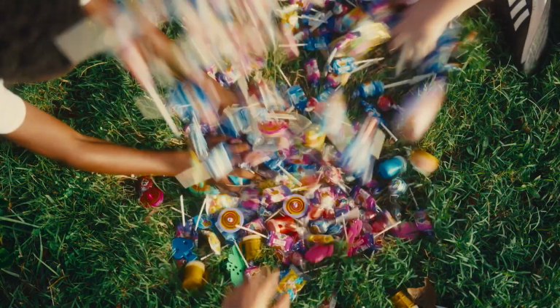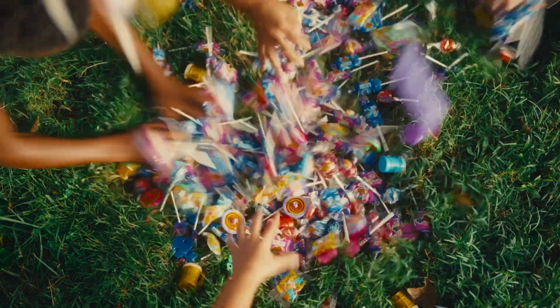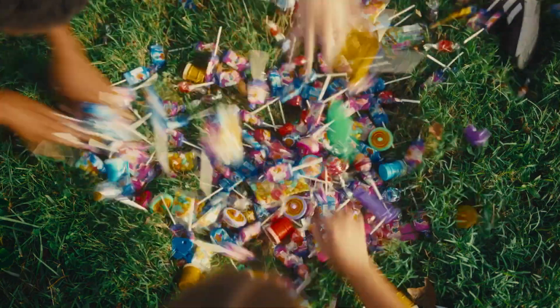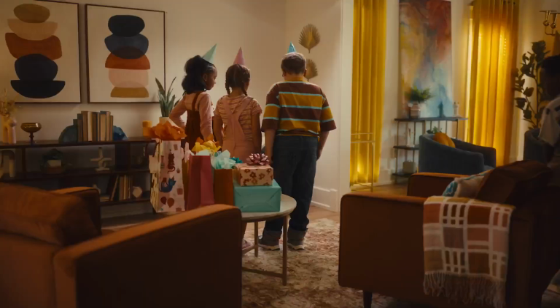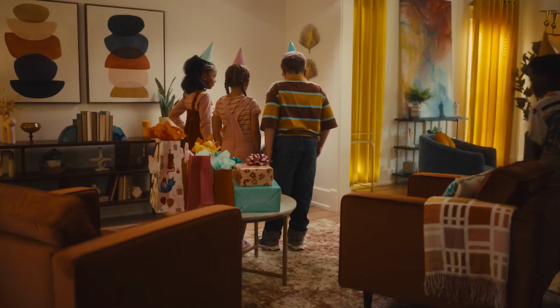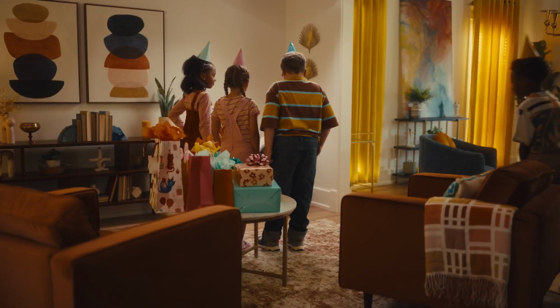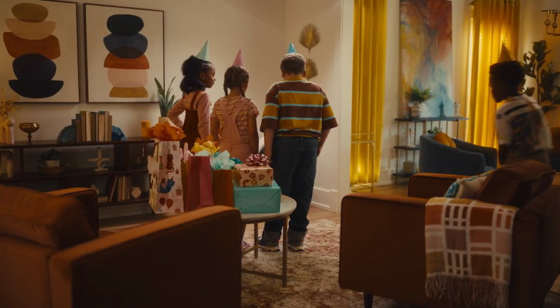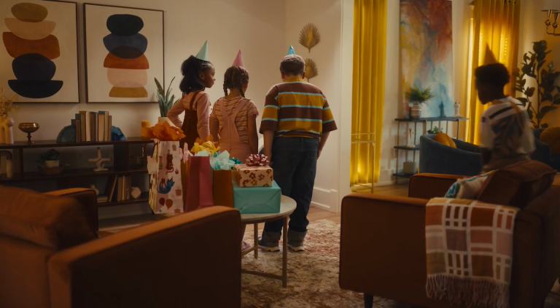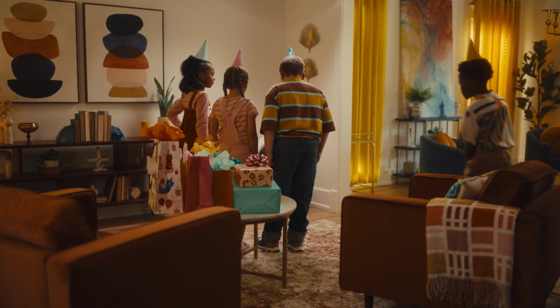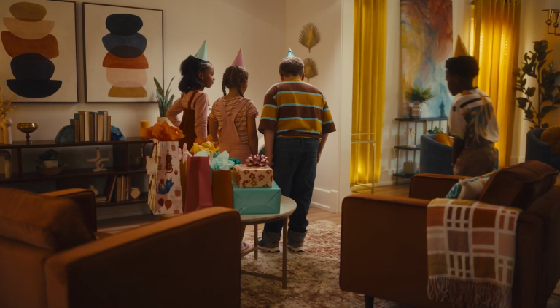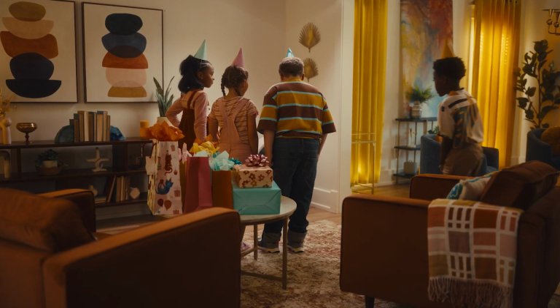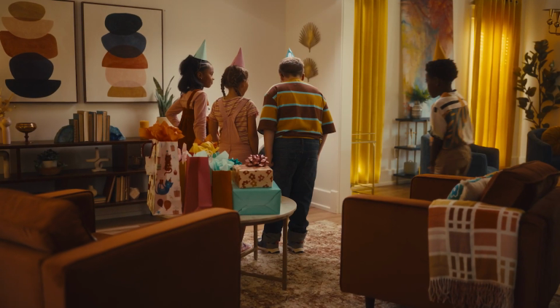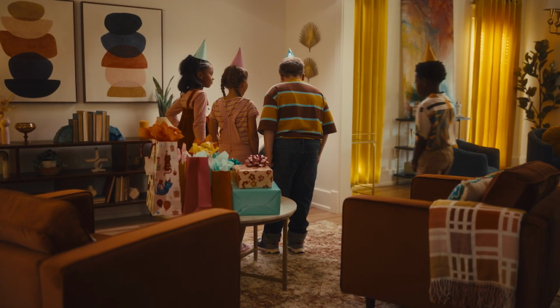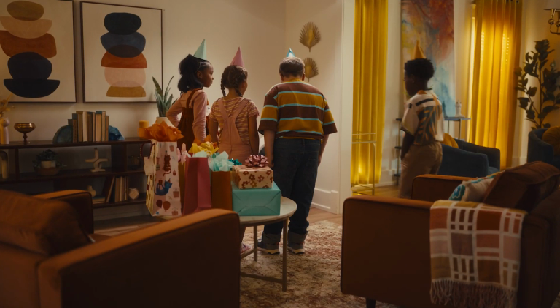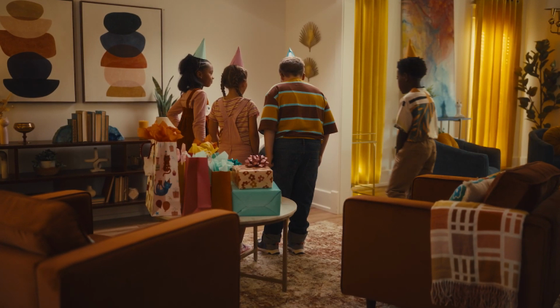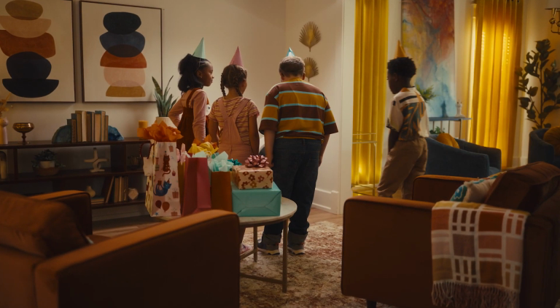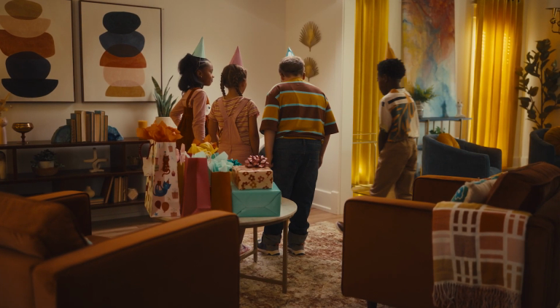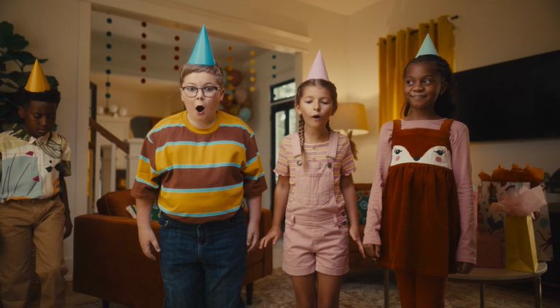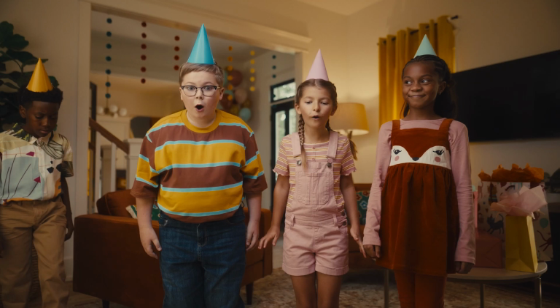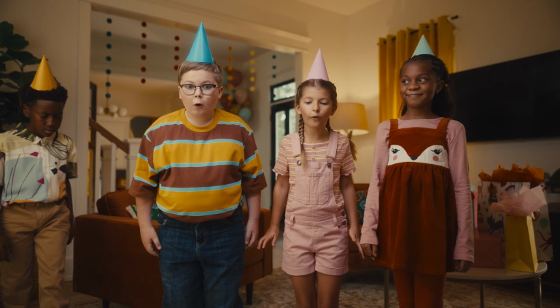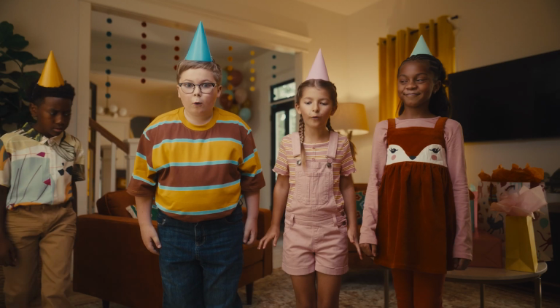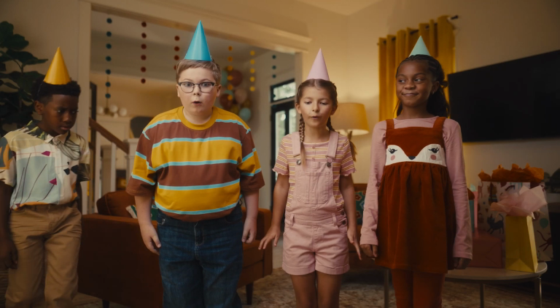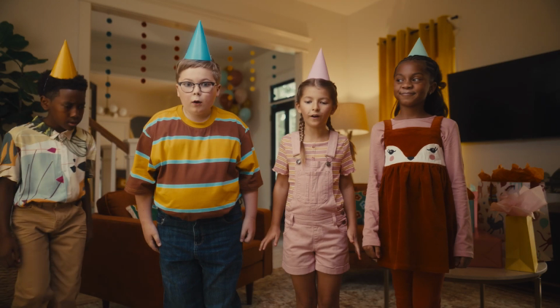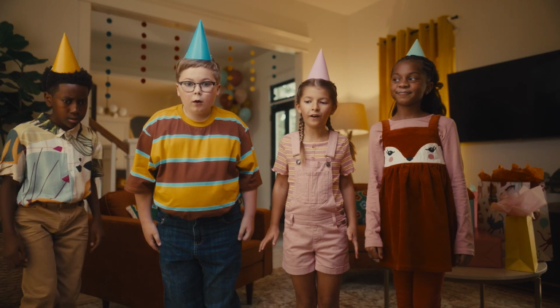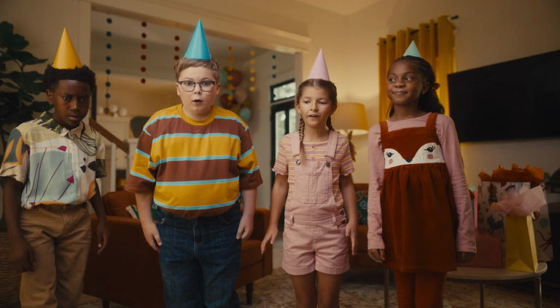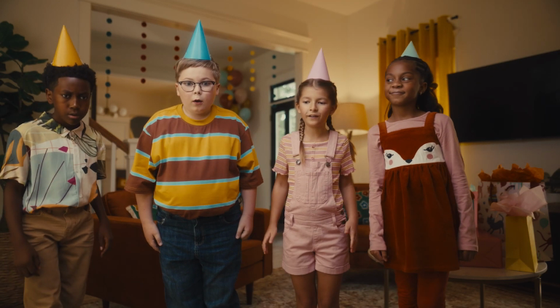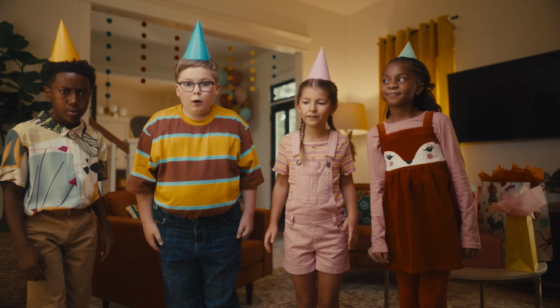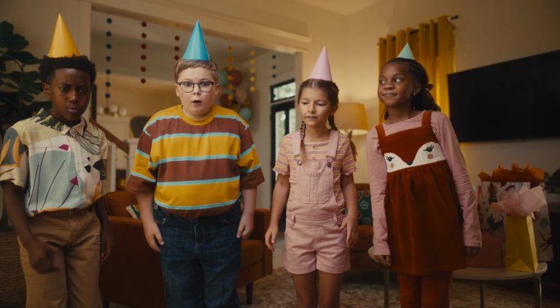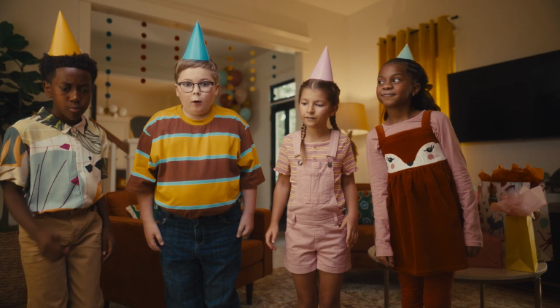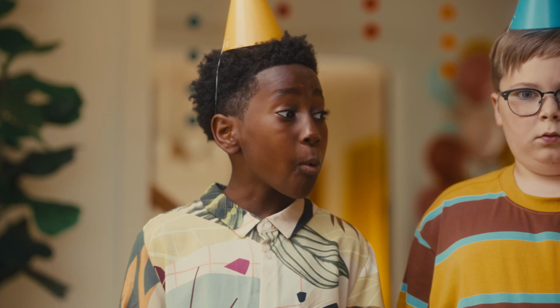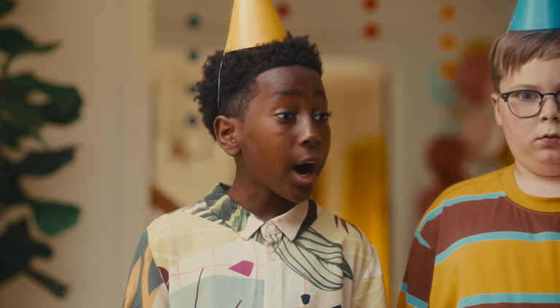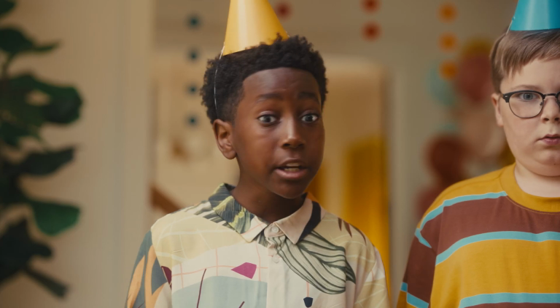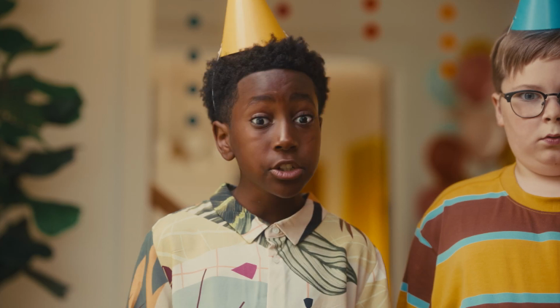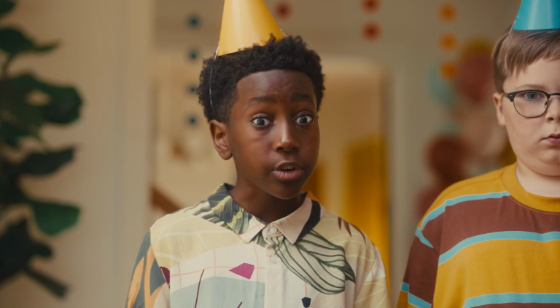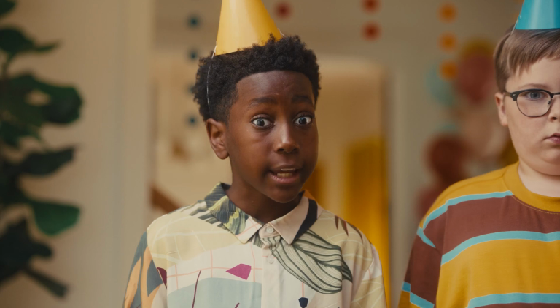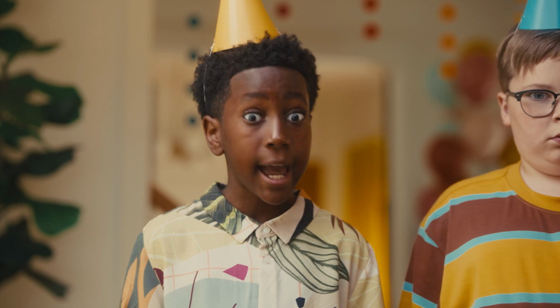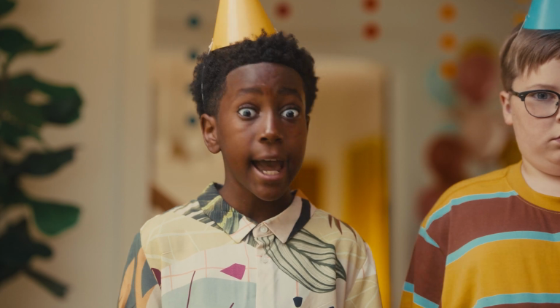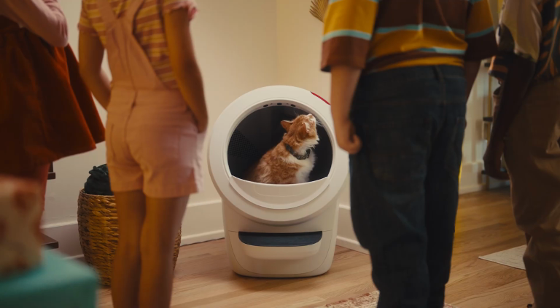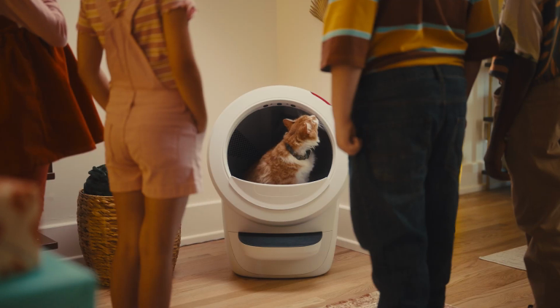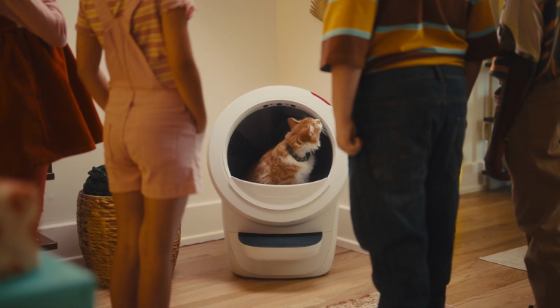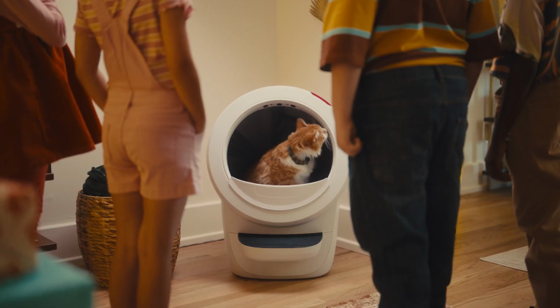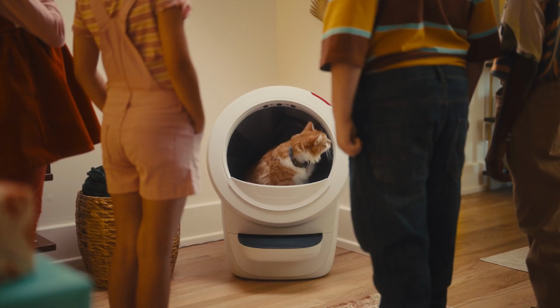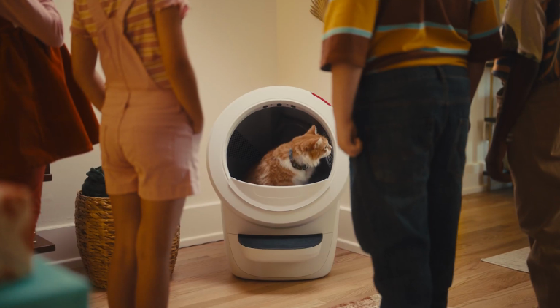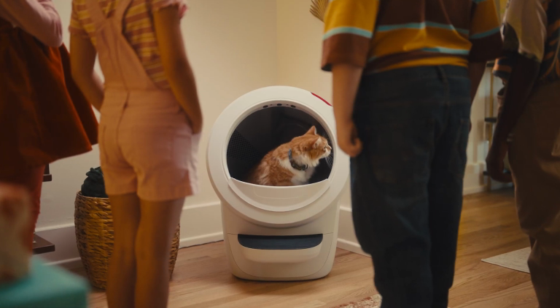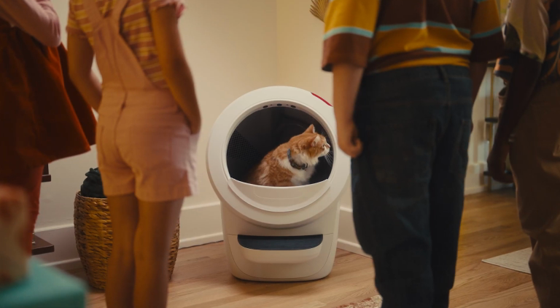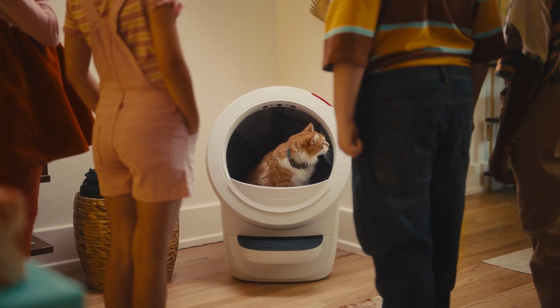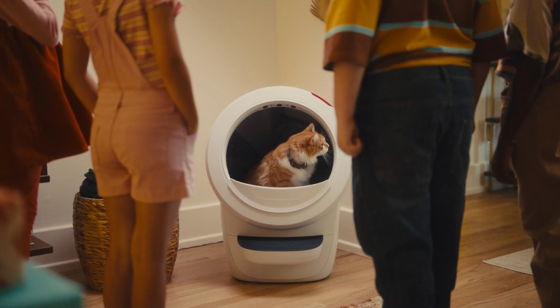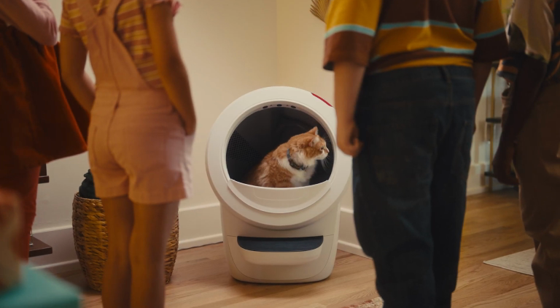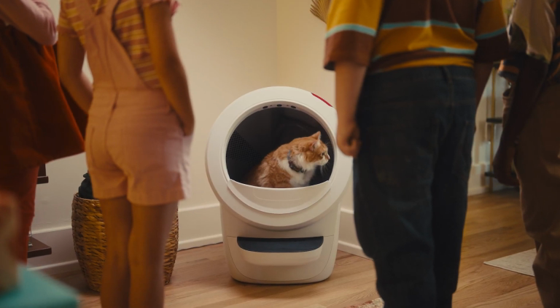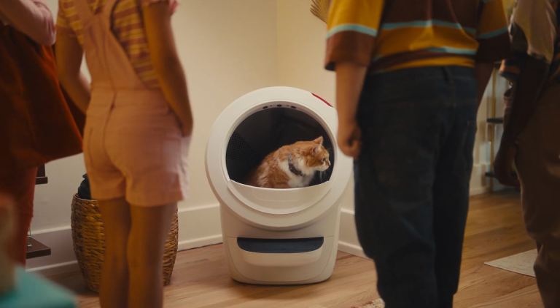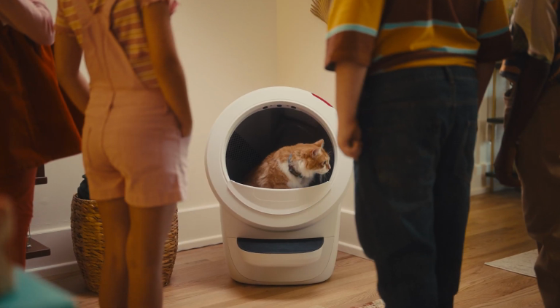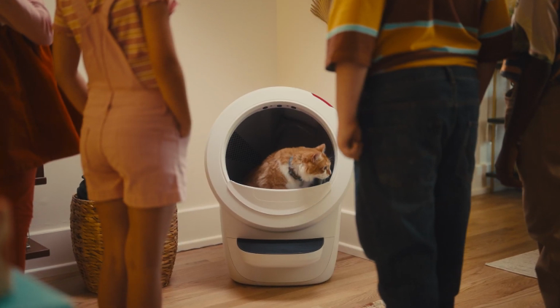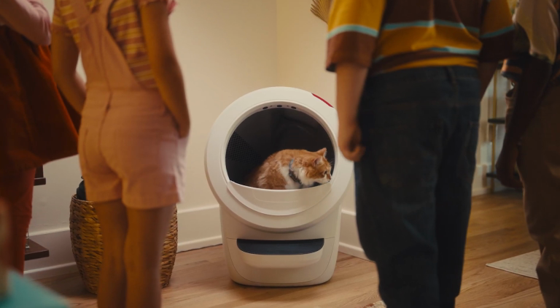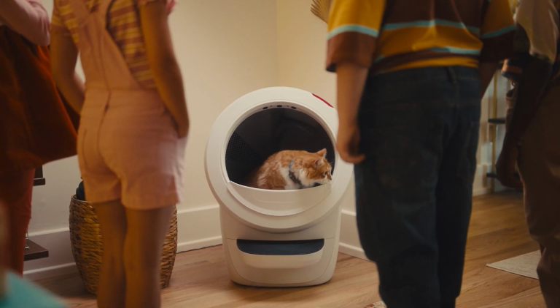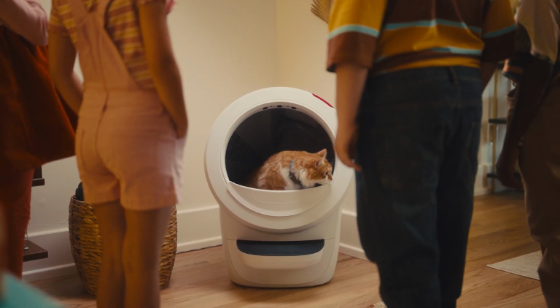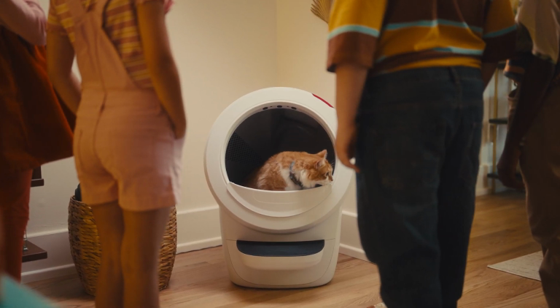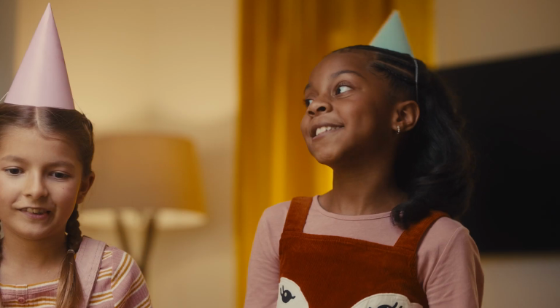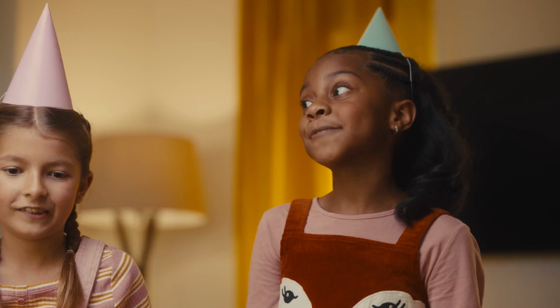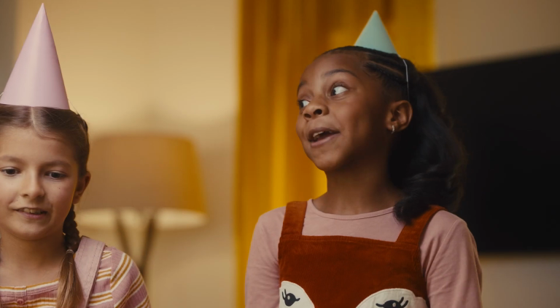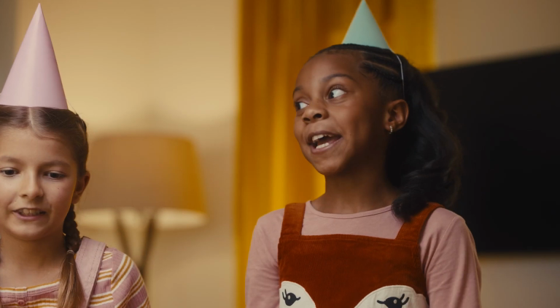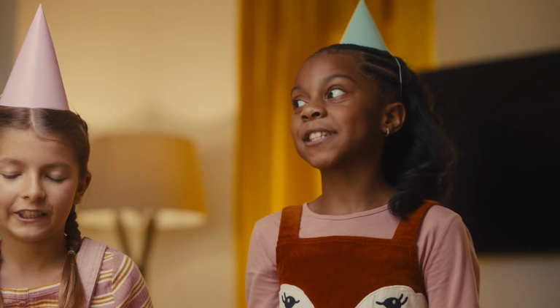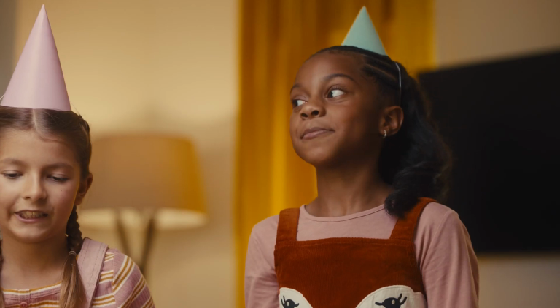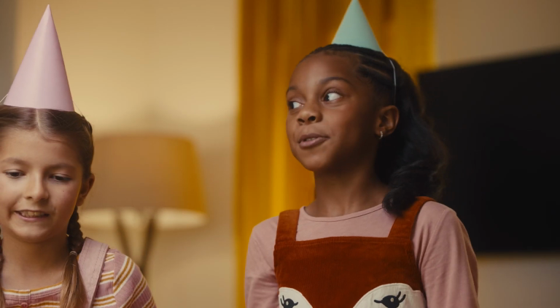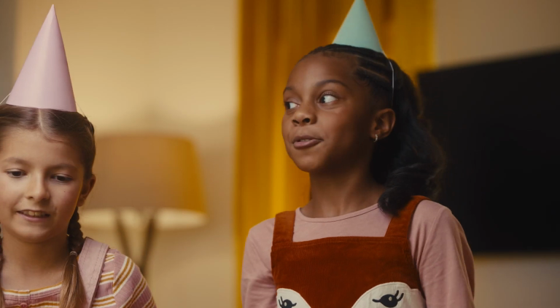Wow! Why is your cat in that thing? That's Litter-Robot. It eats my cat's poop.